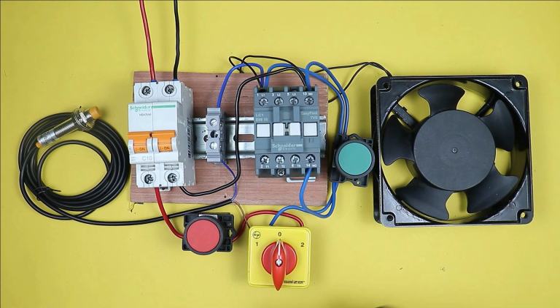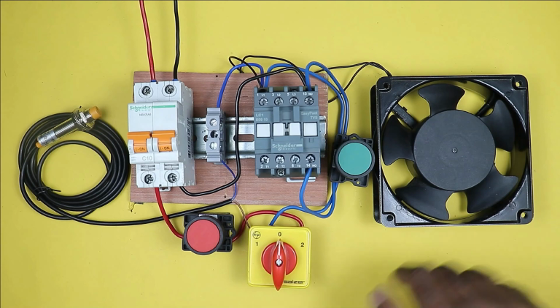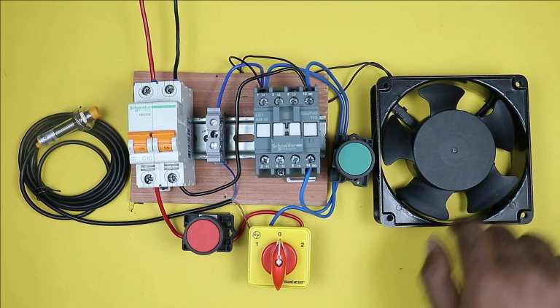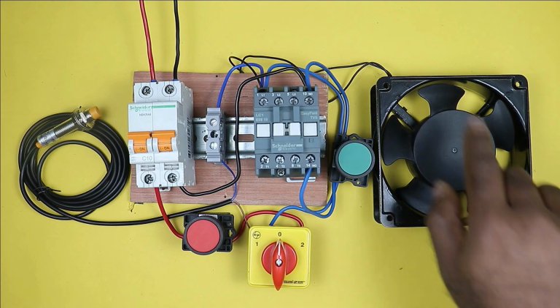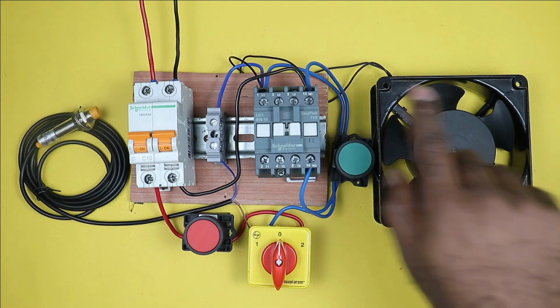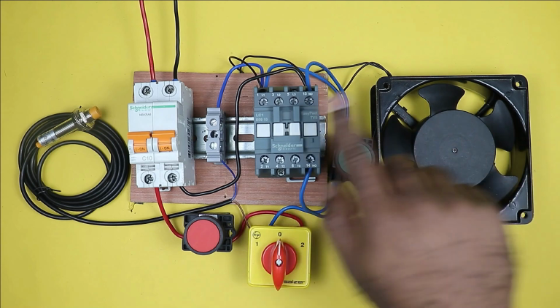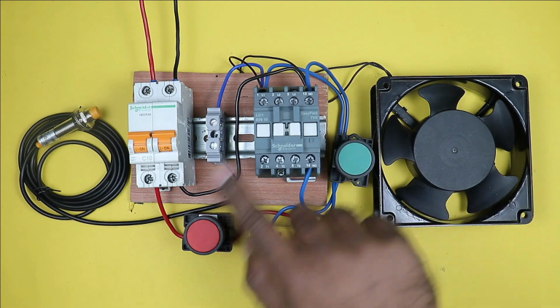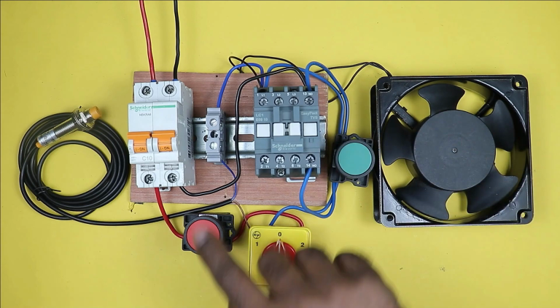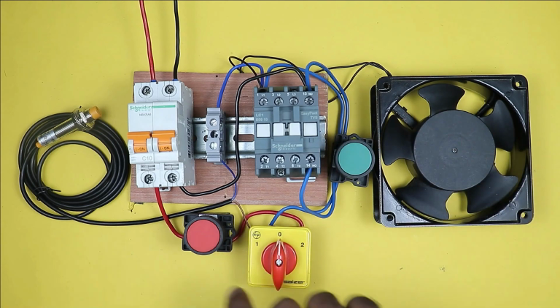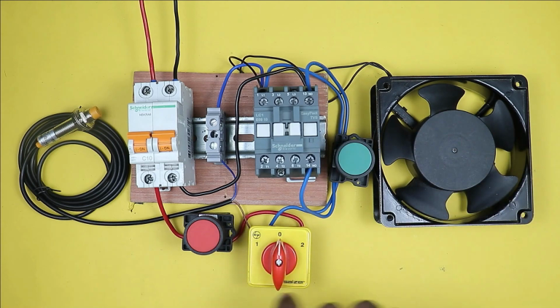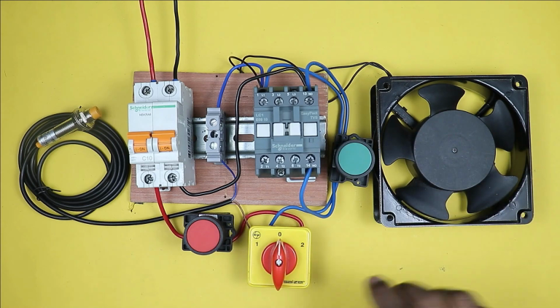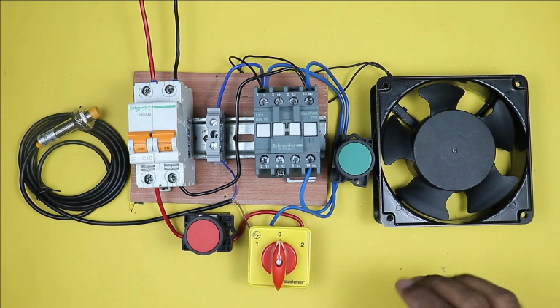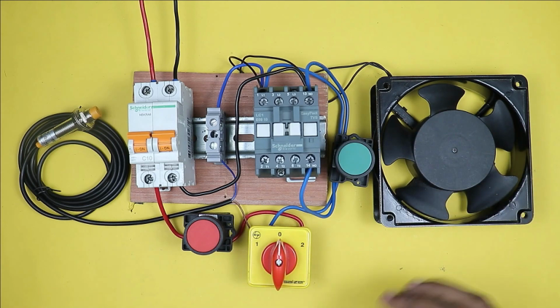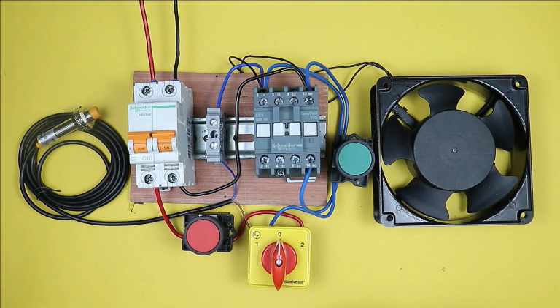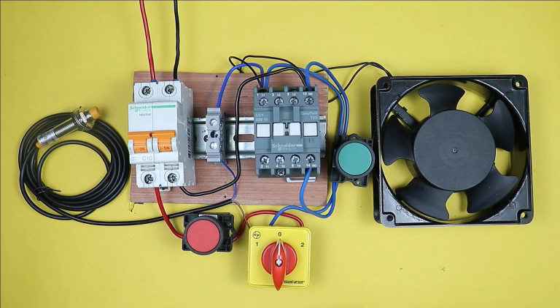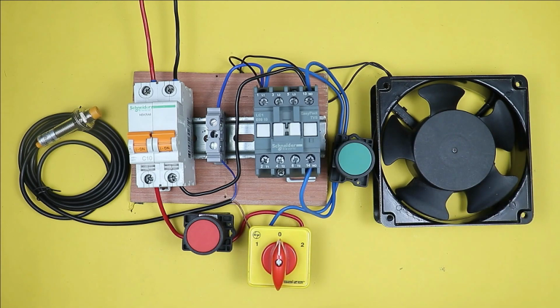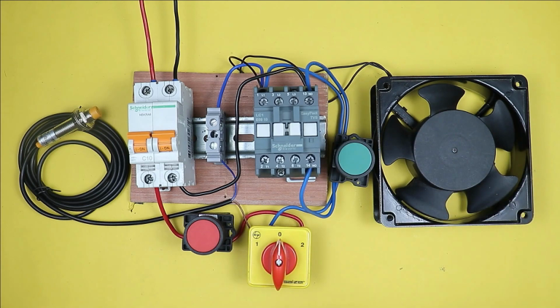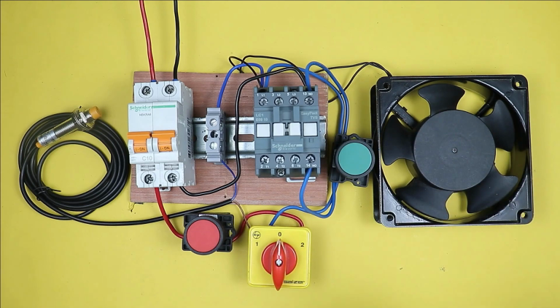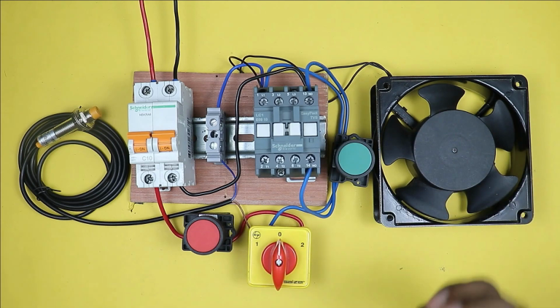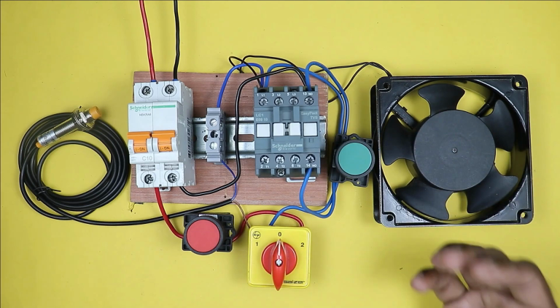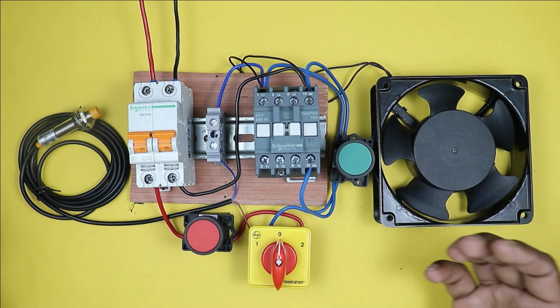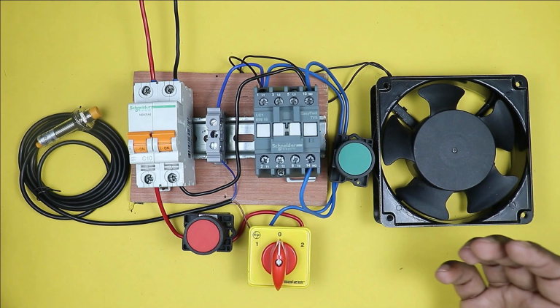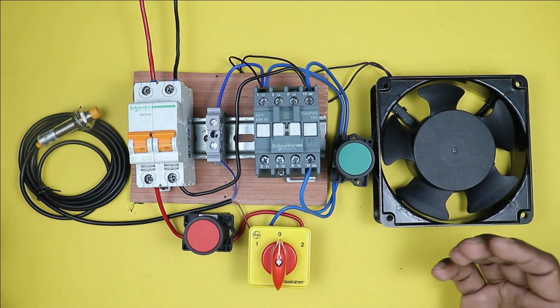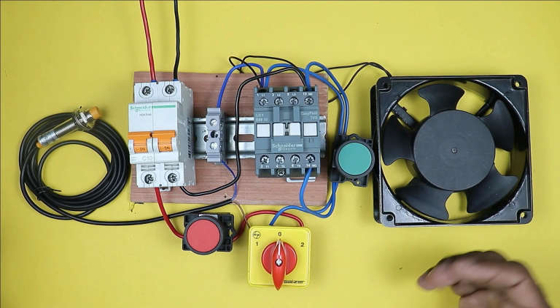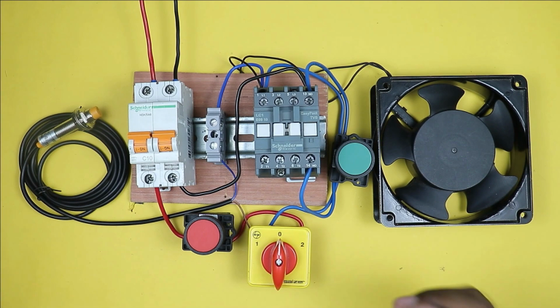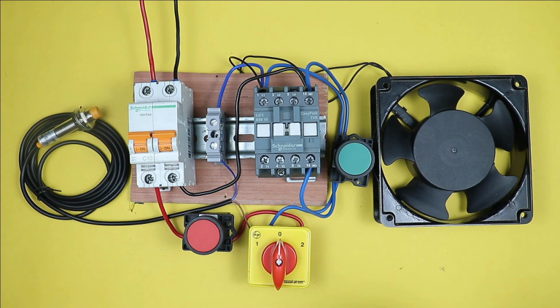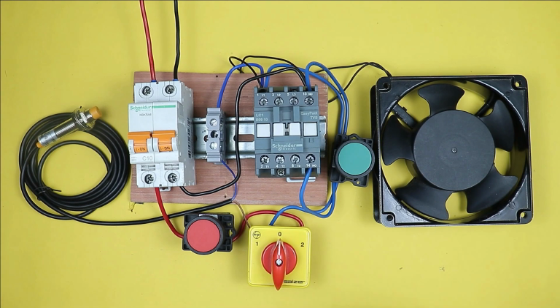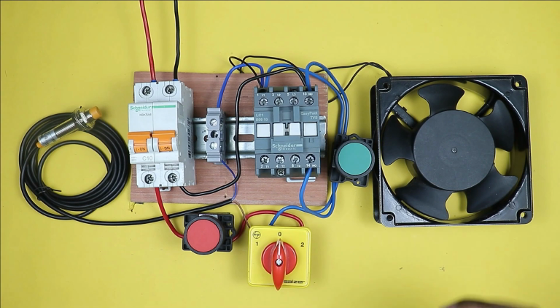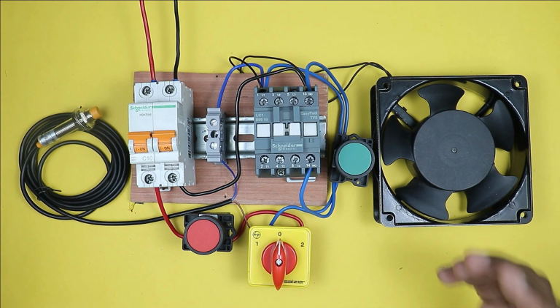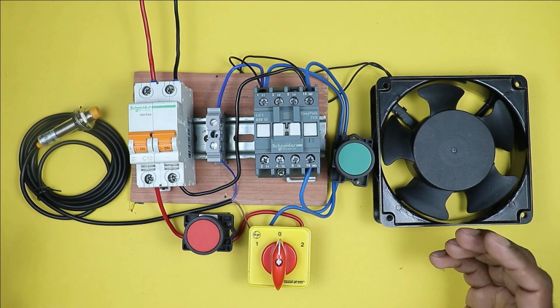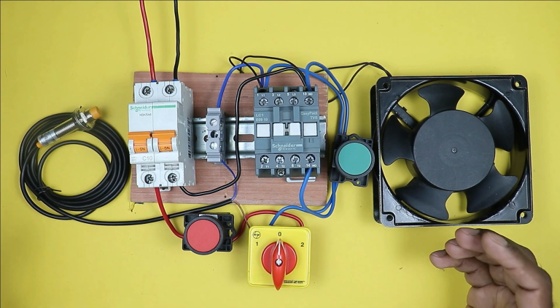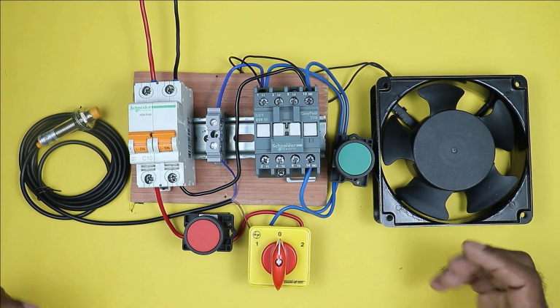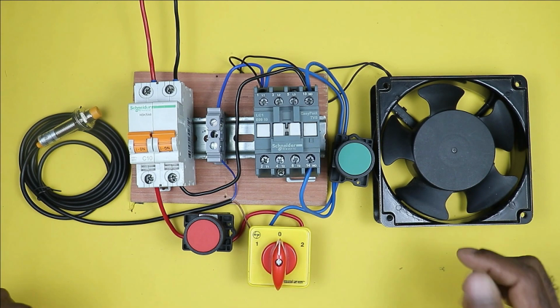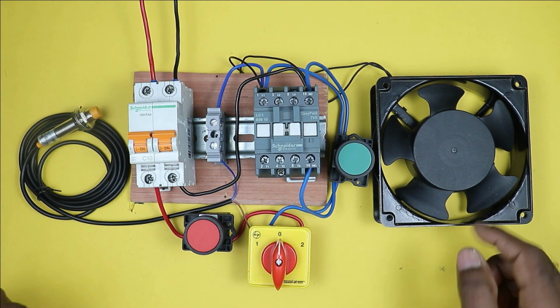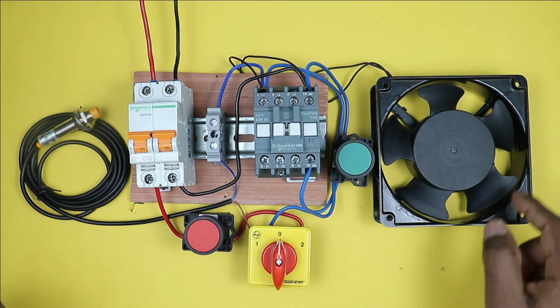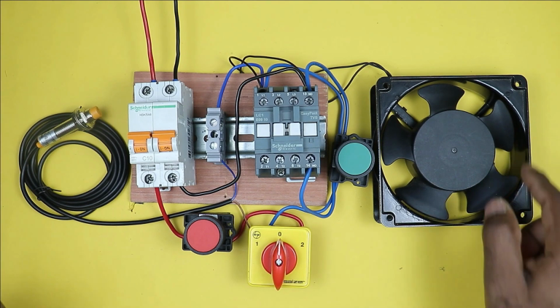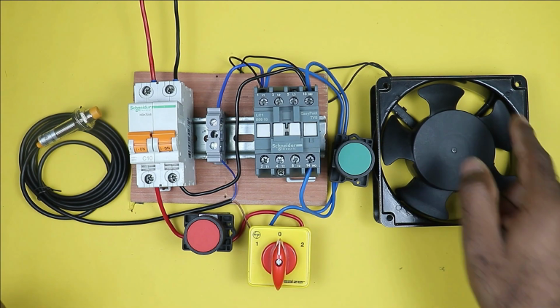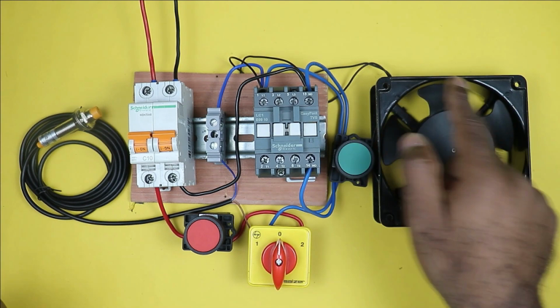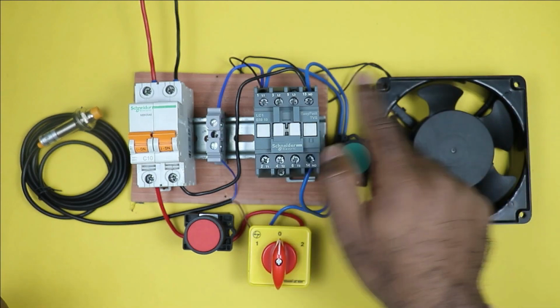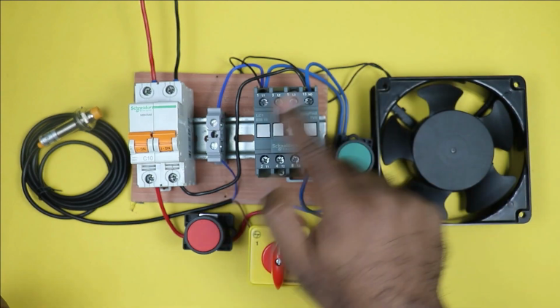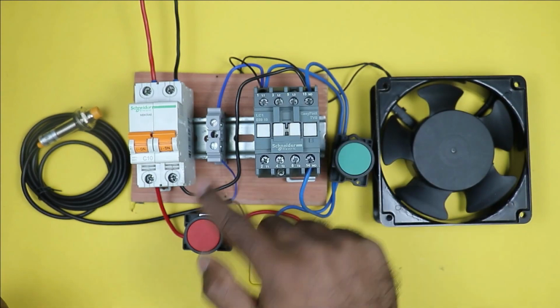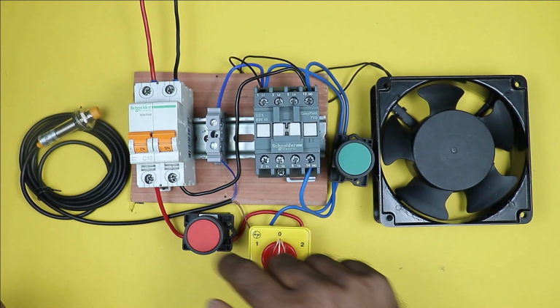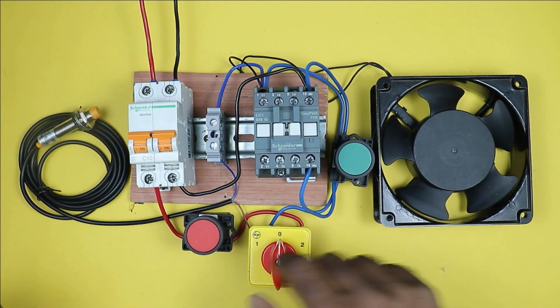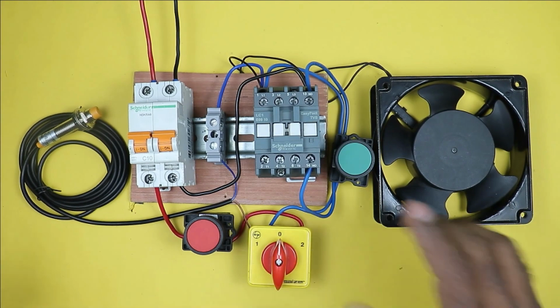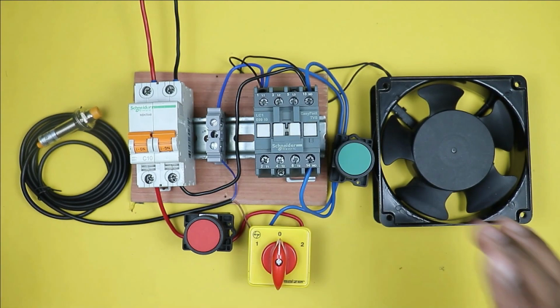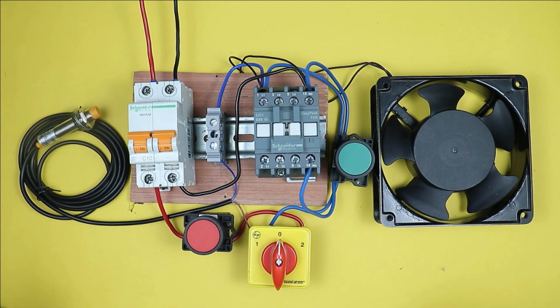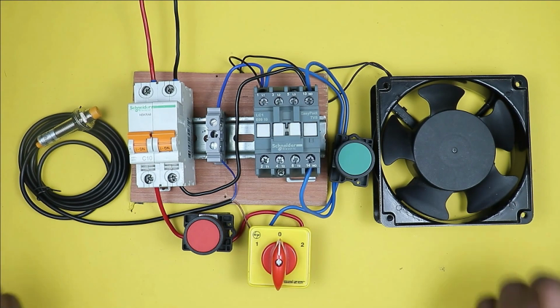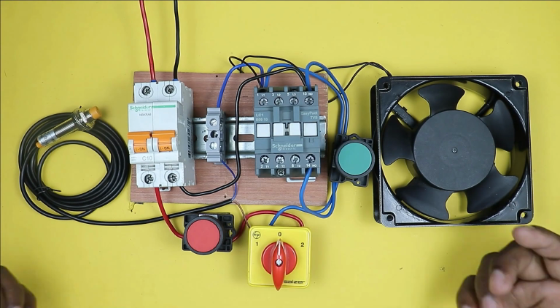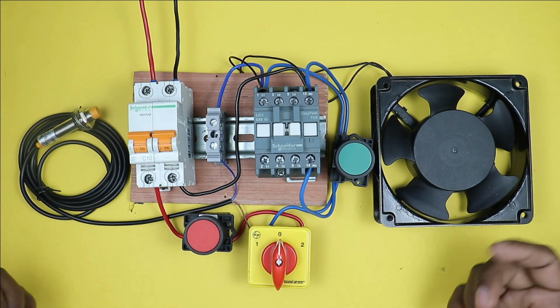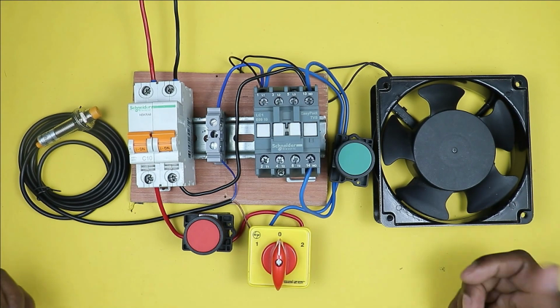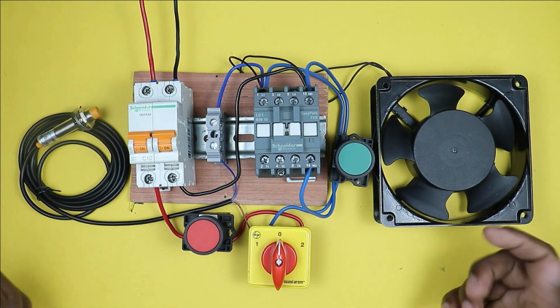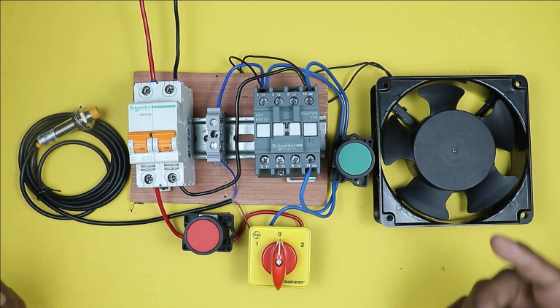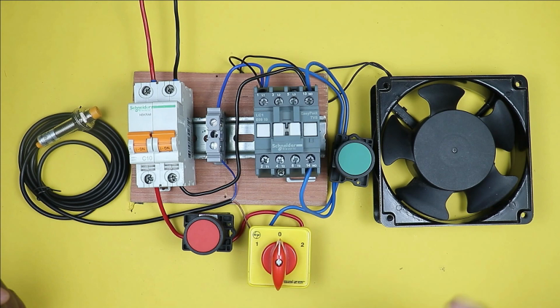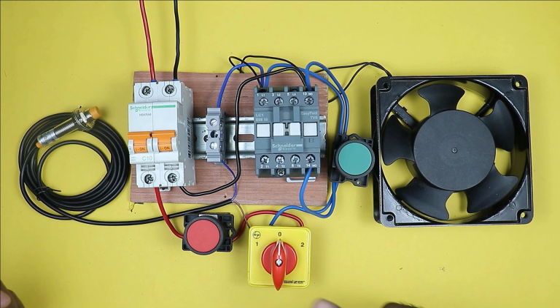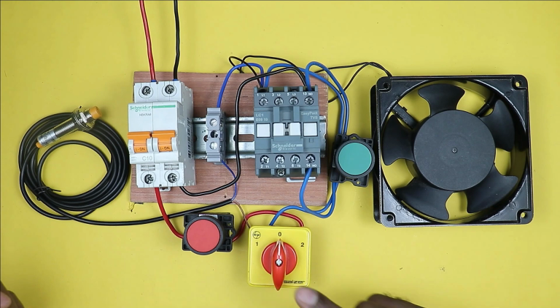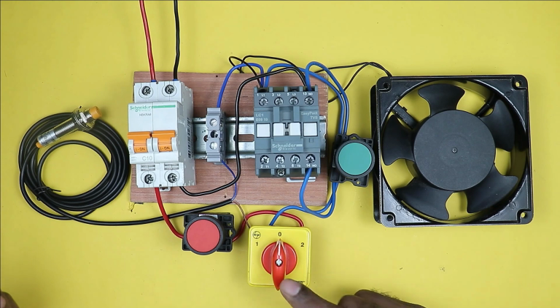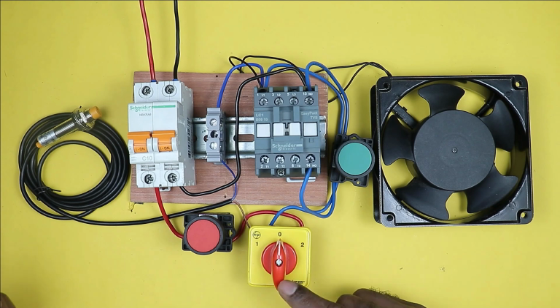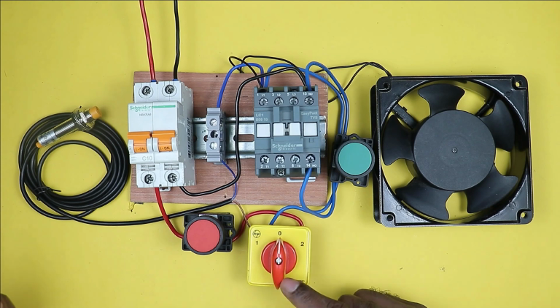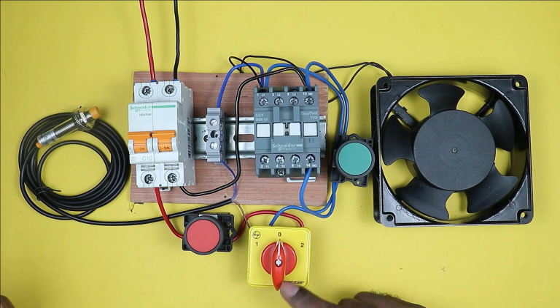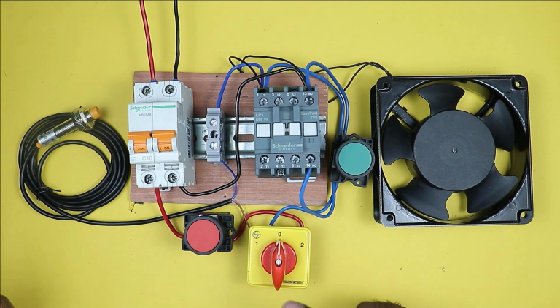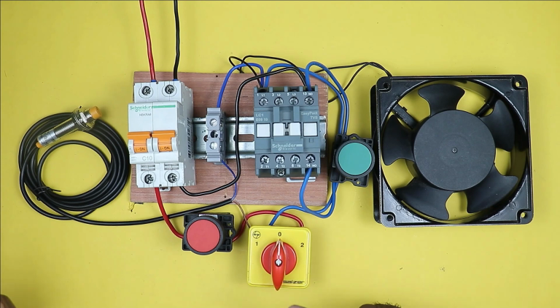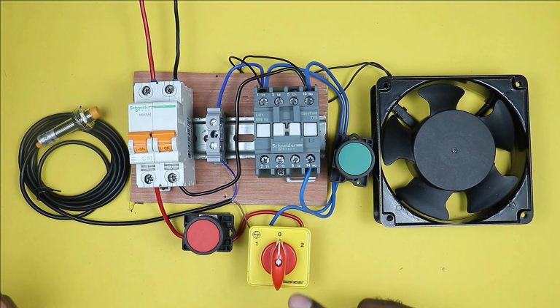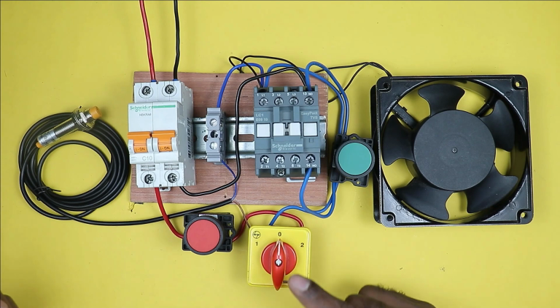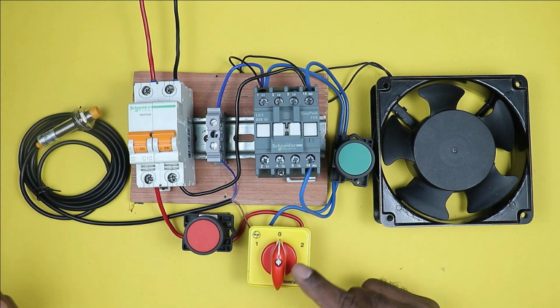Today in this video, we are going to learn how we can make a DOL starter in which a selector switch is used.